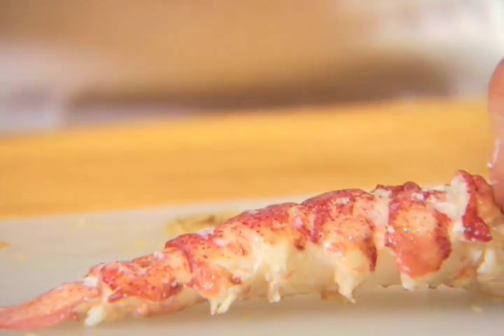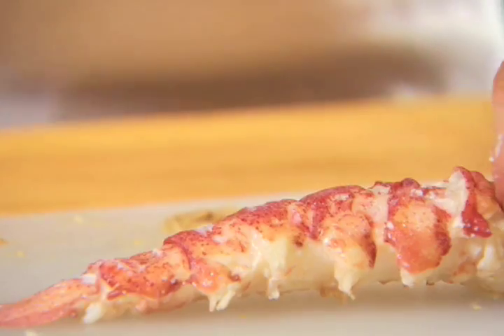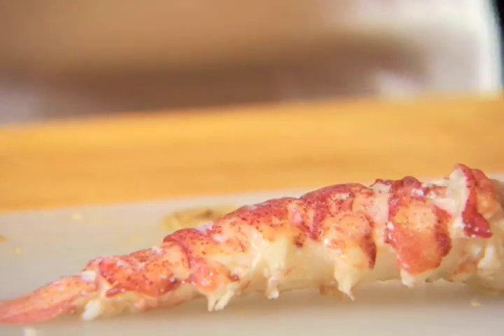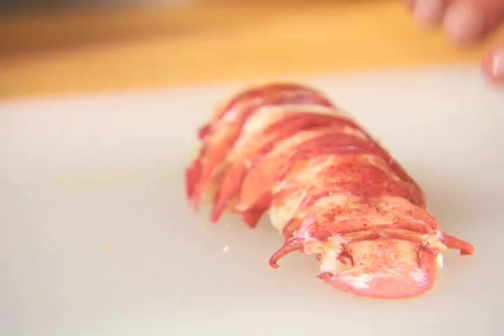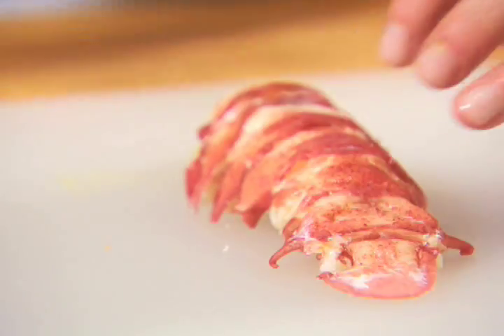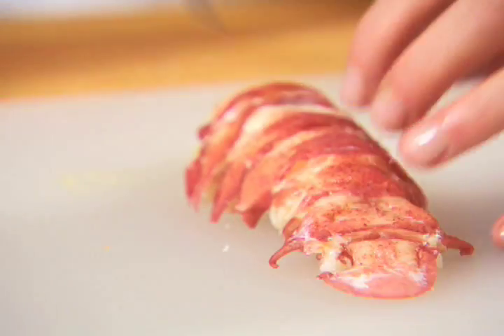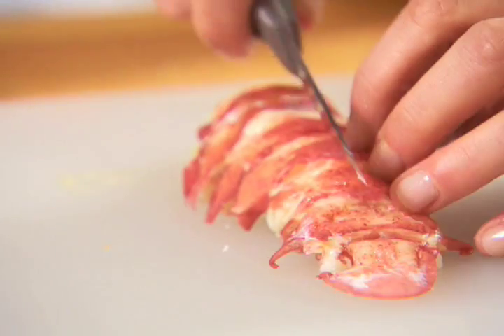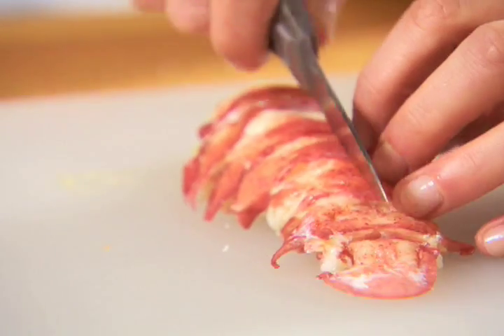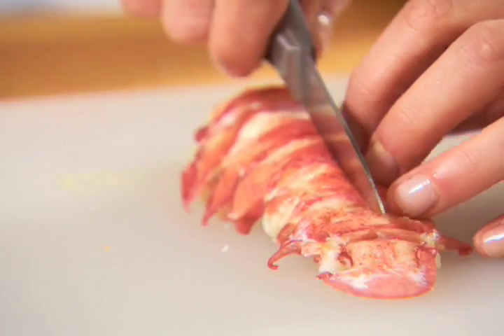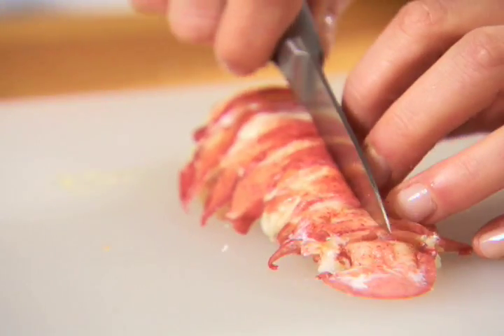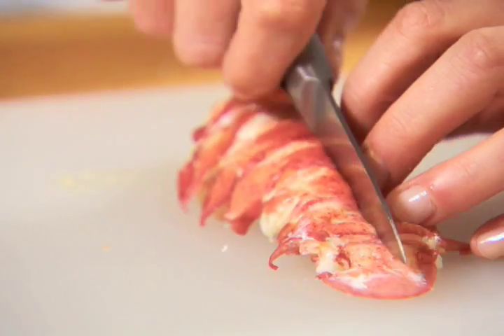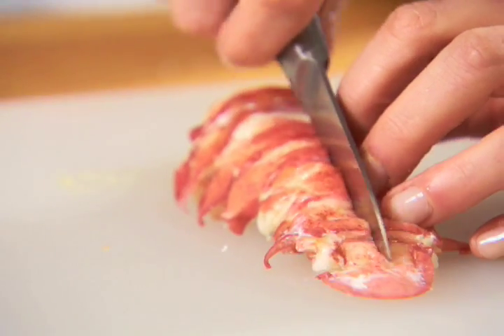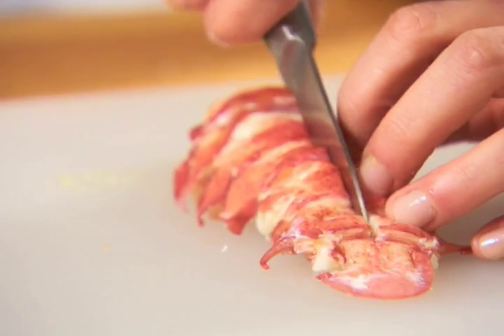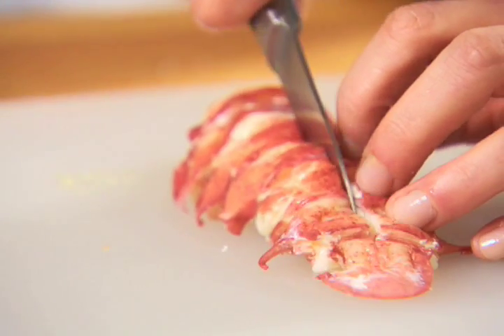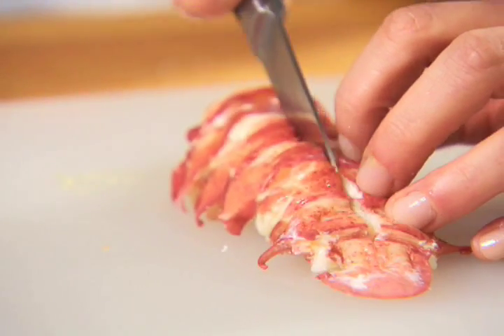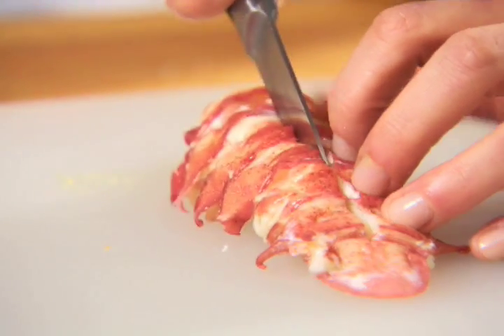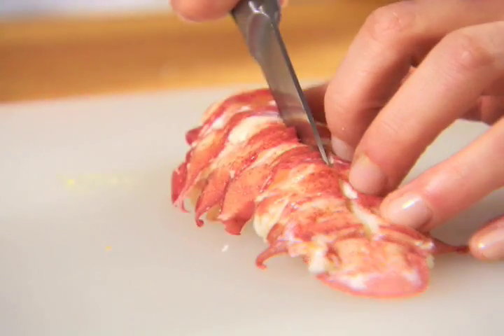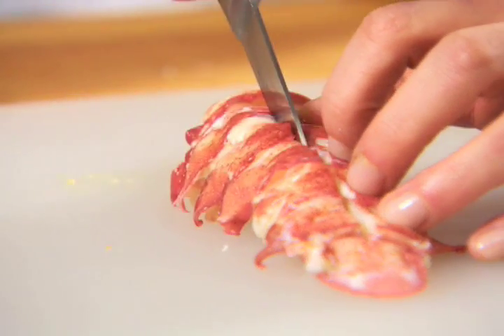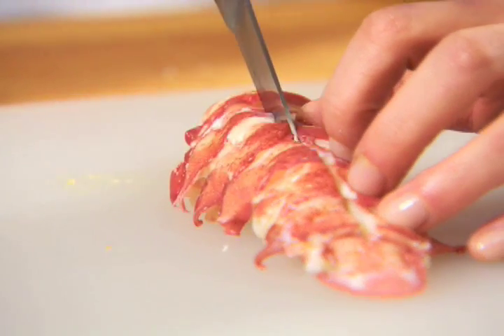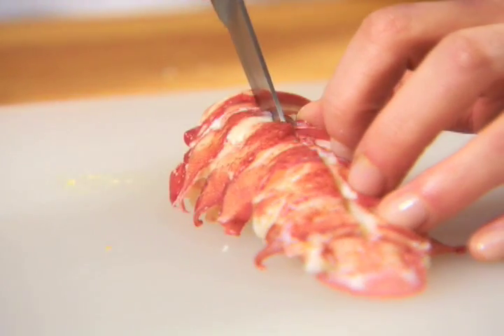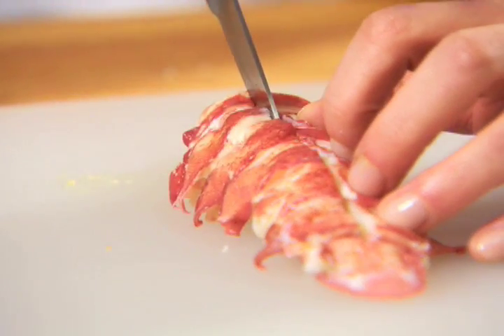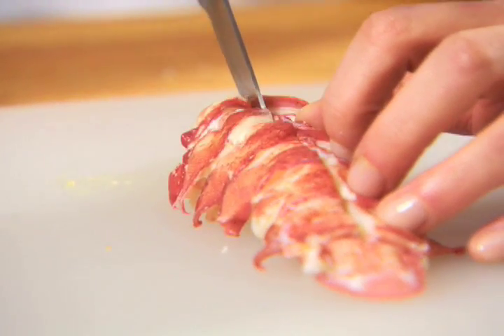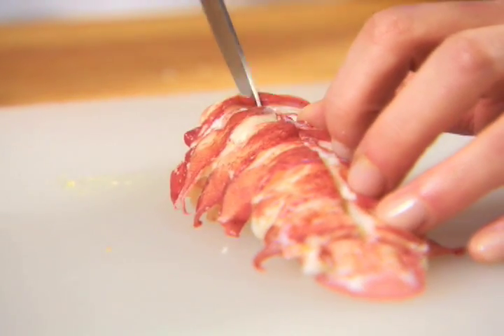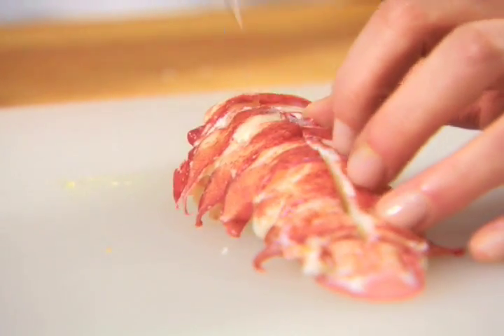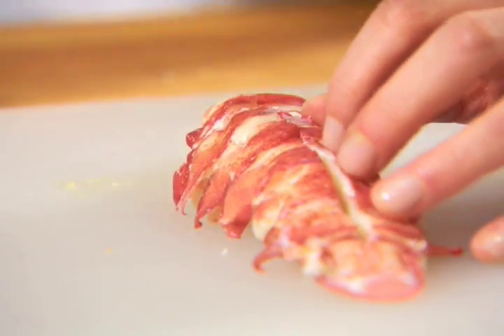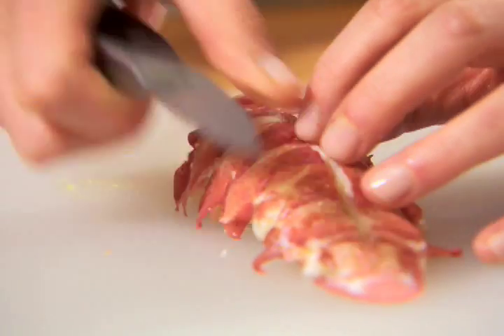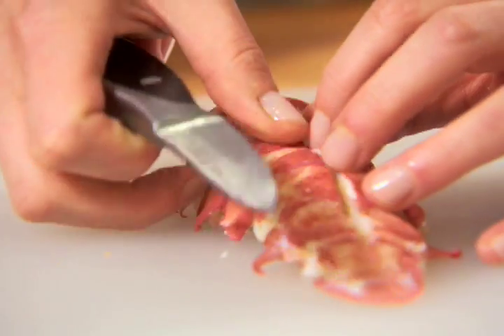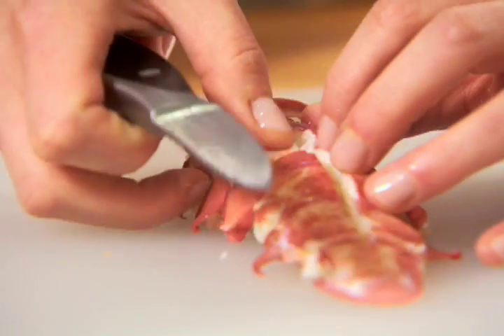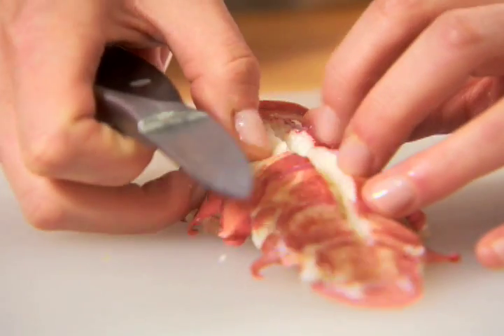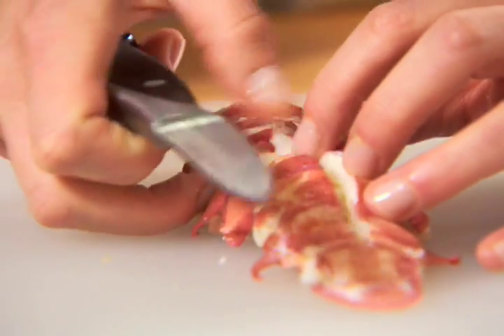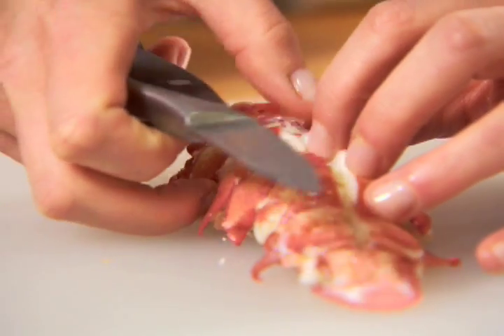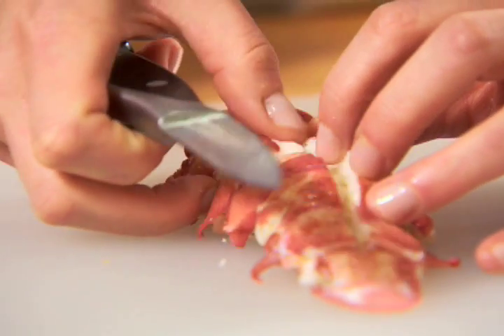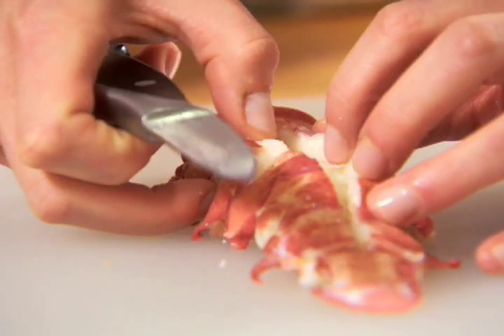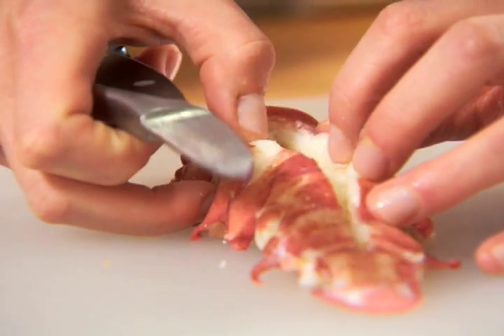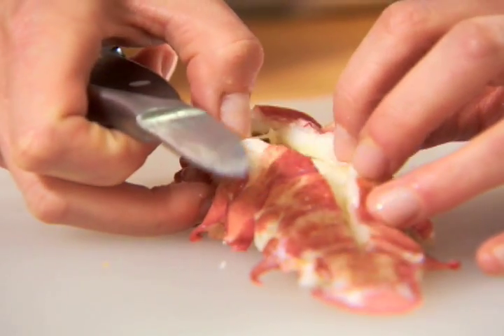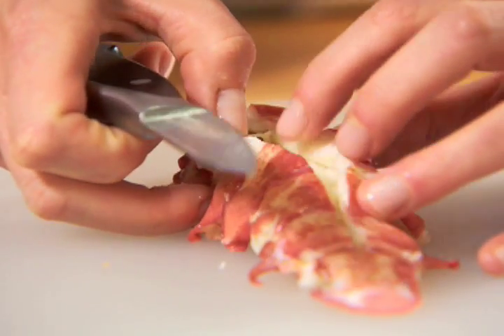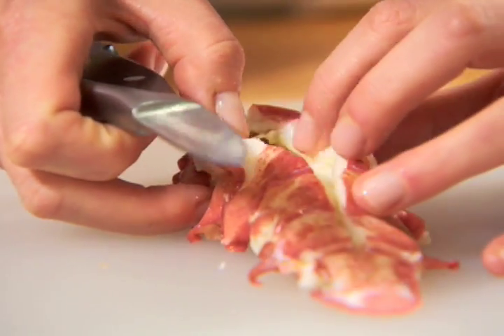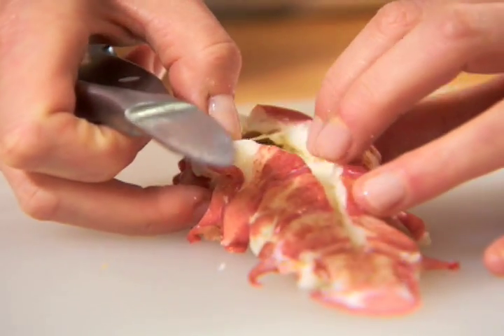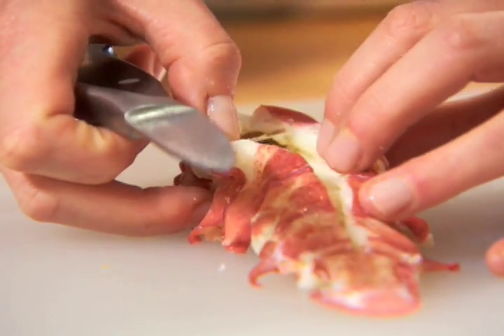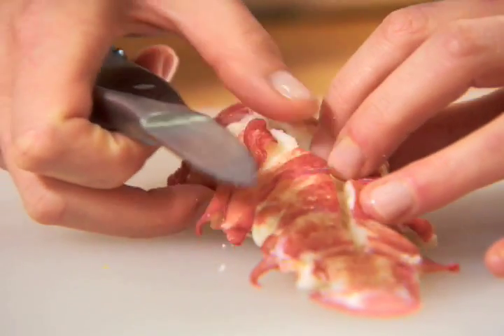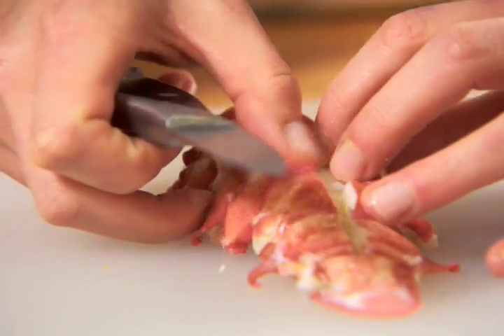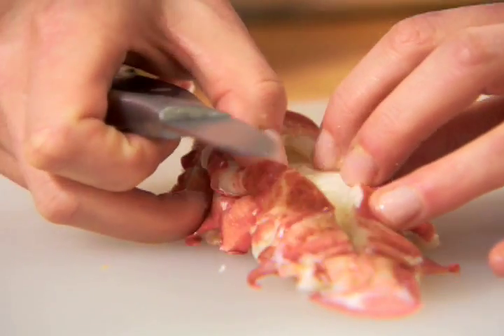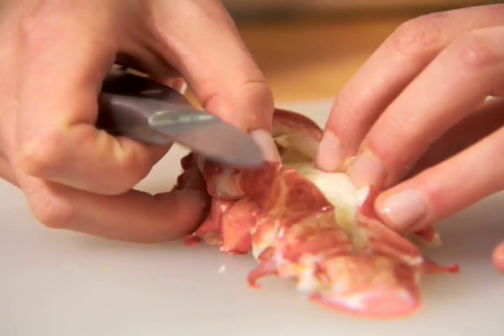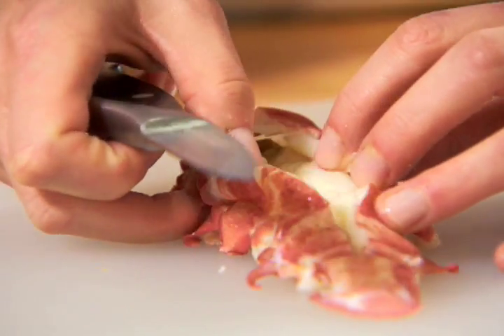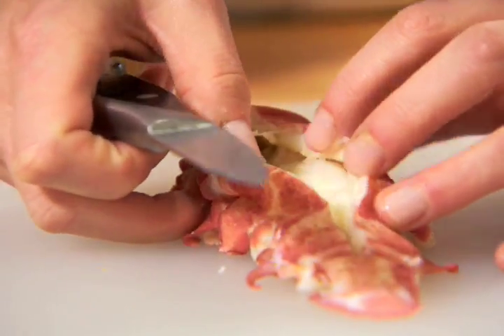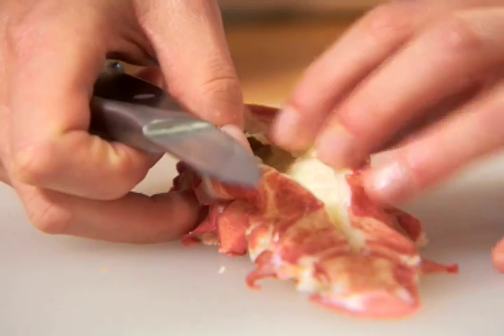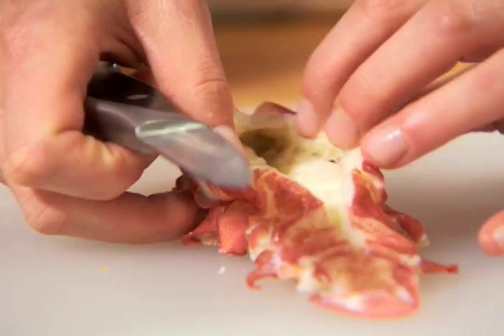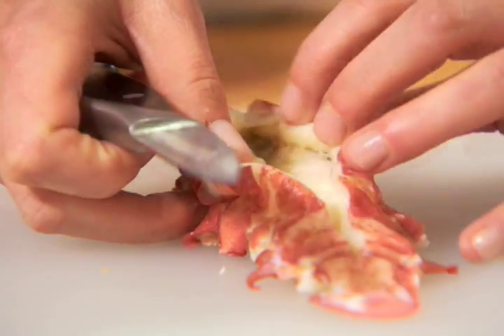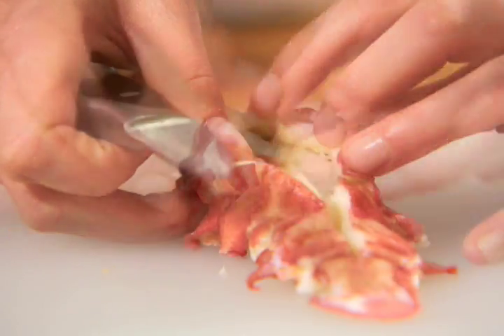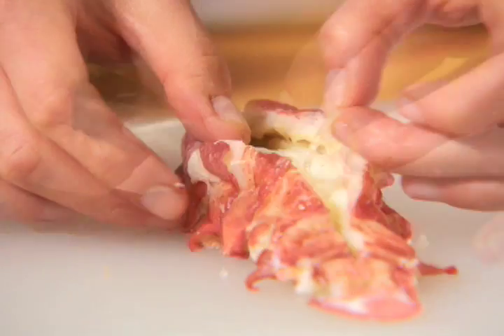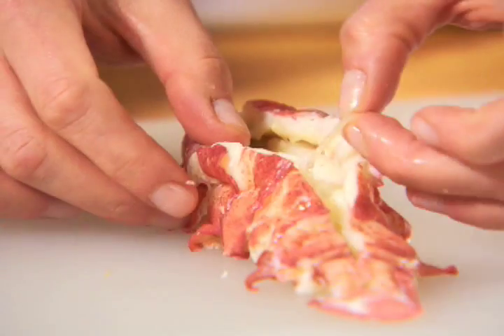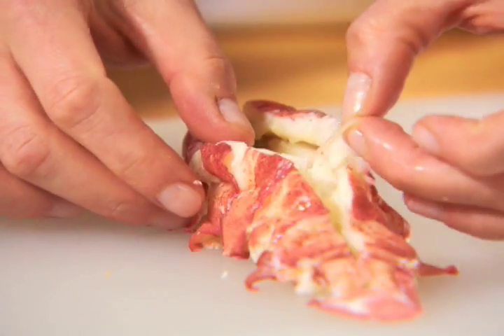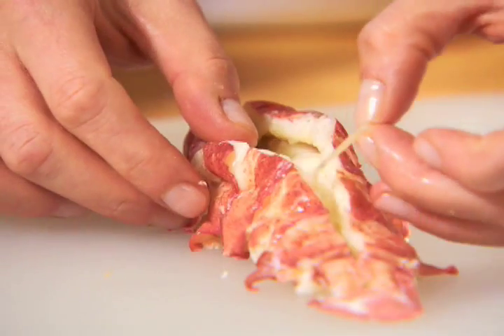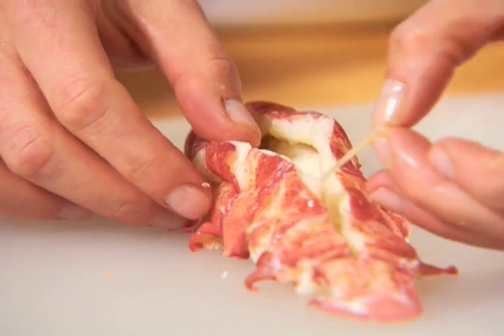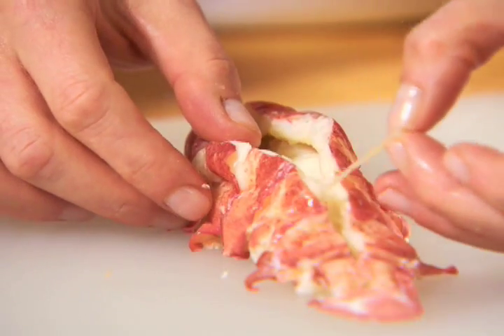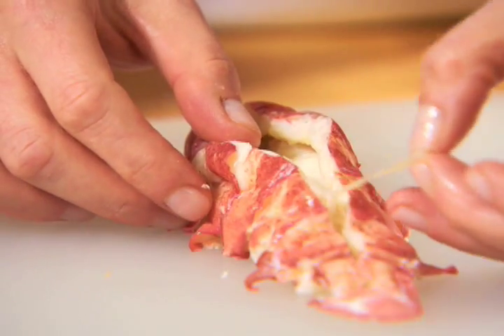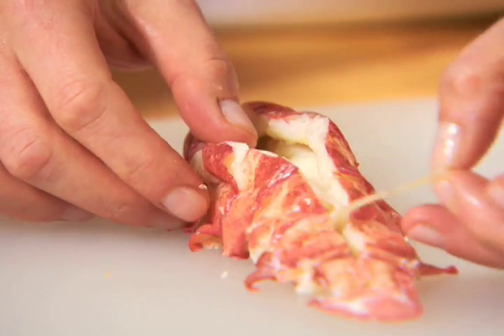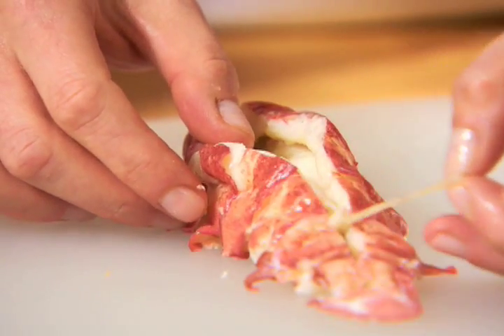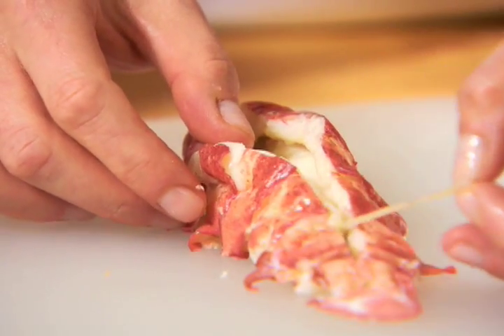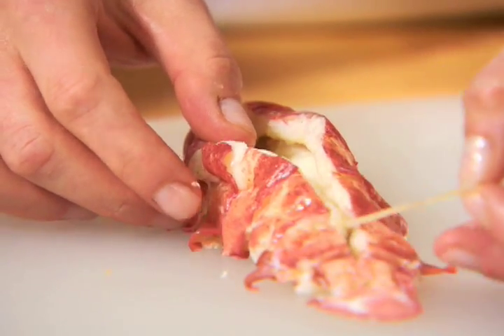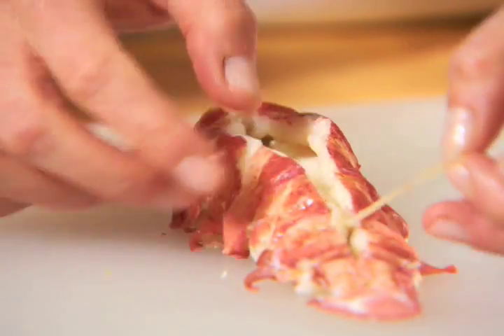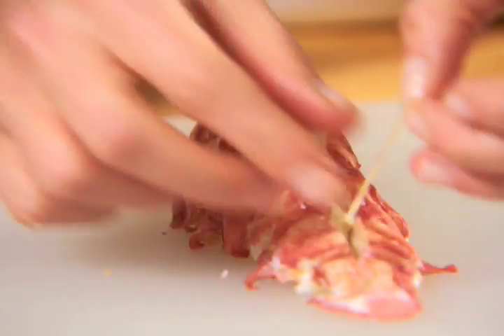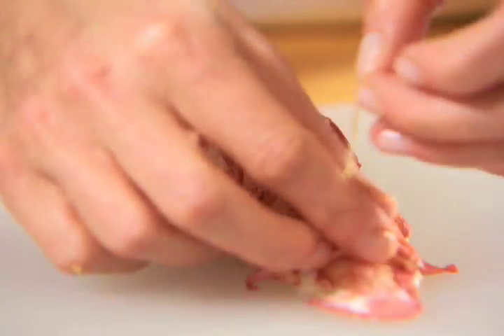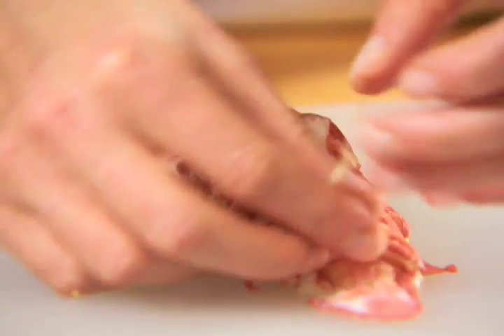Next, cut along the outer curve of the tail meat, about a quarter inch deep, to expose the vein. Remove the vein and discard.